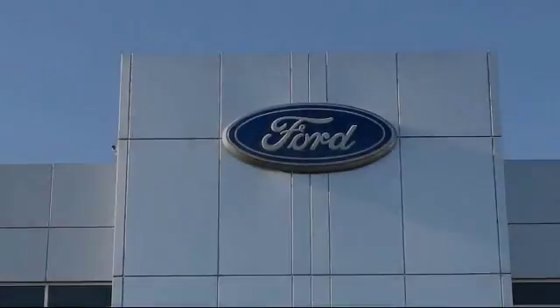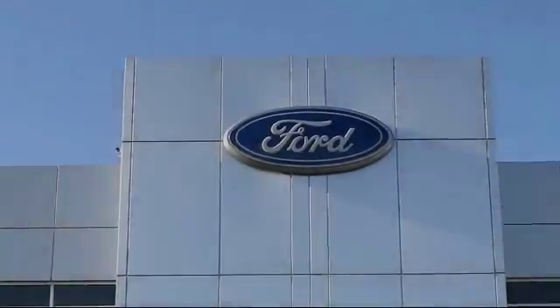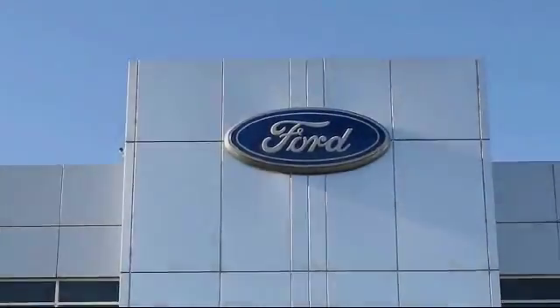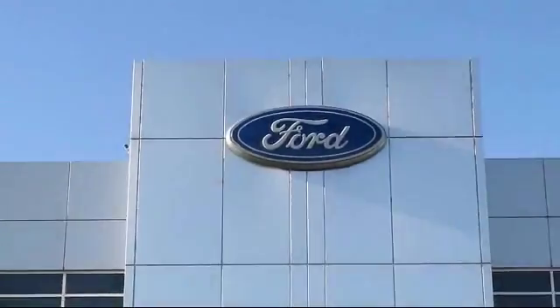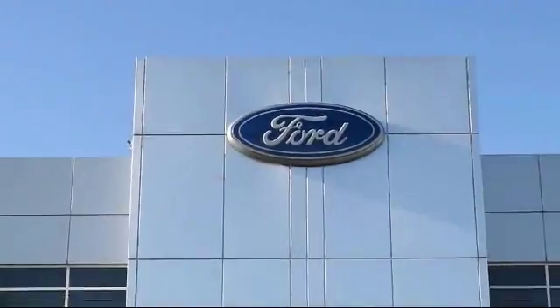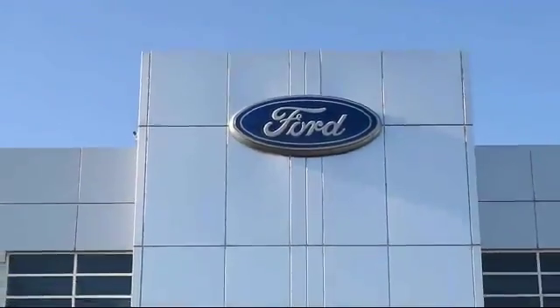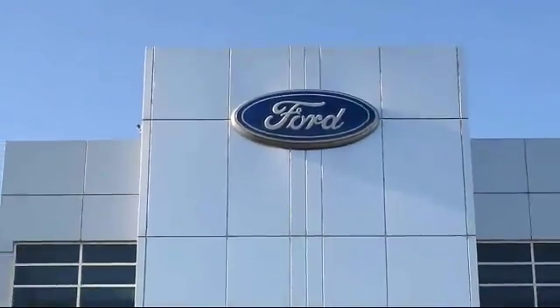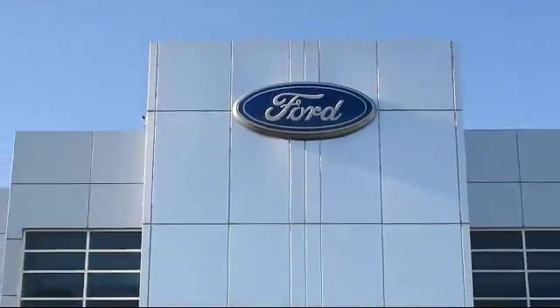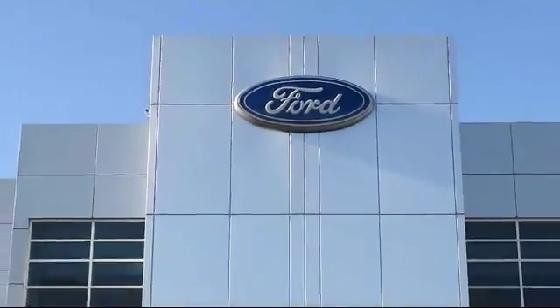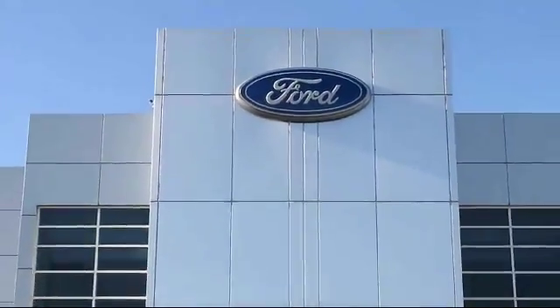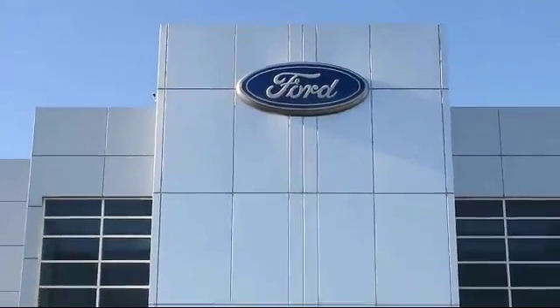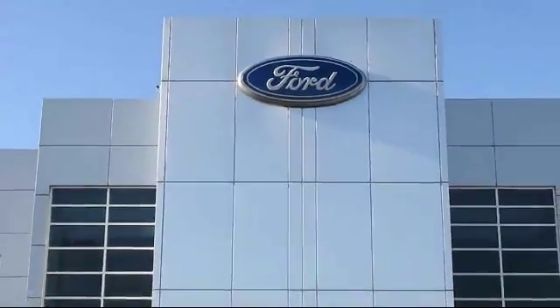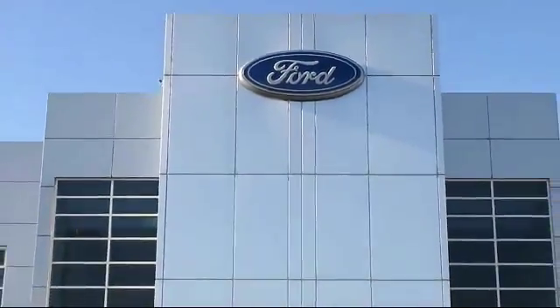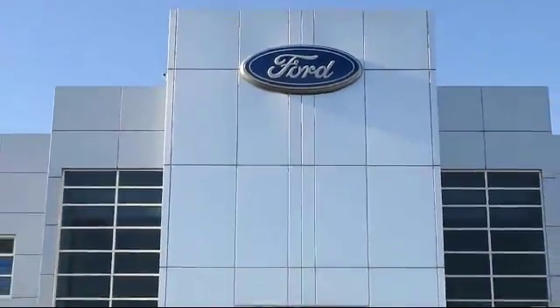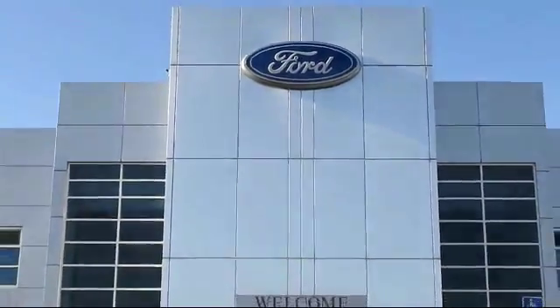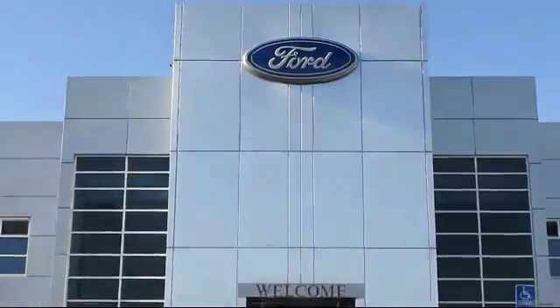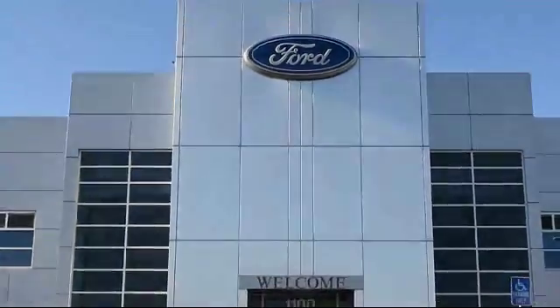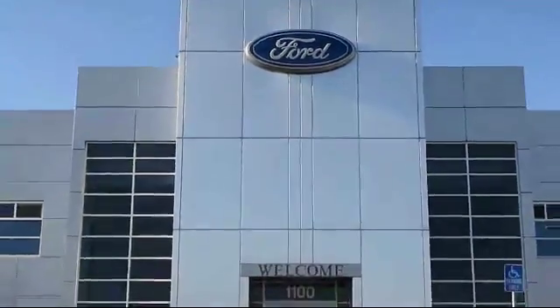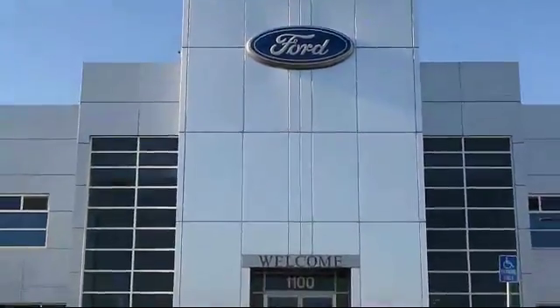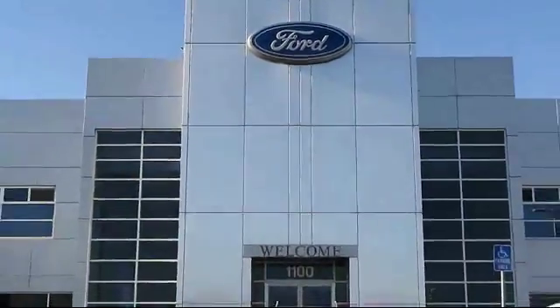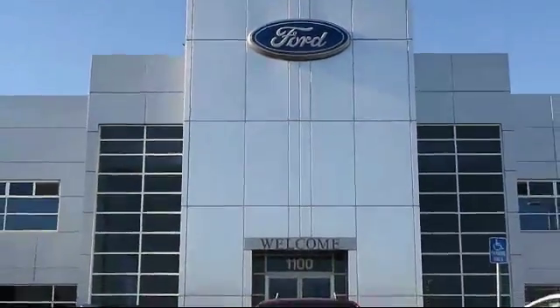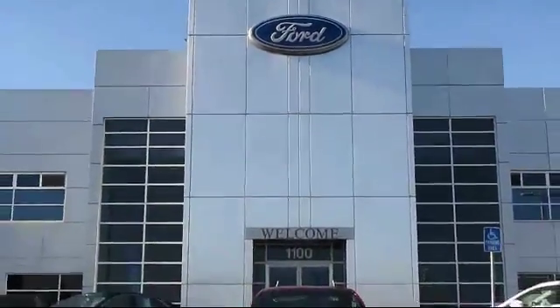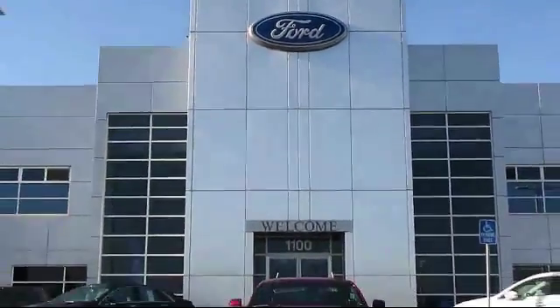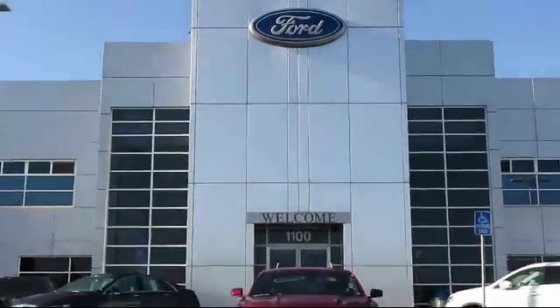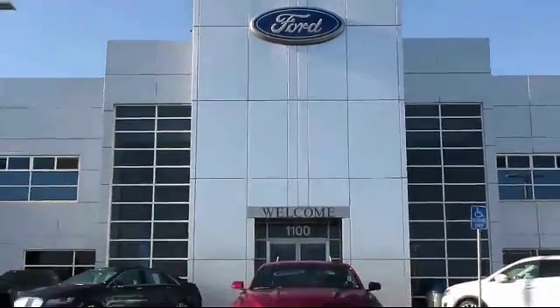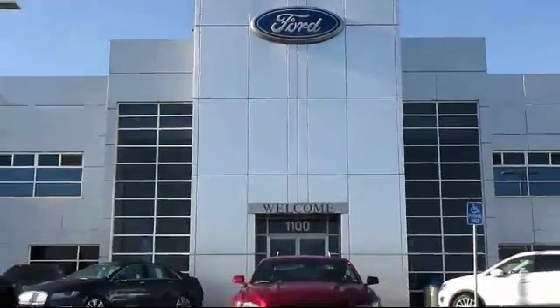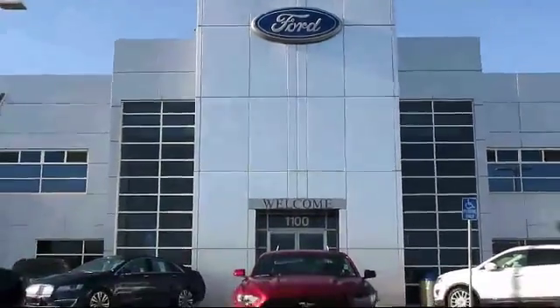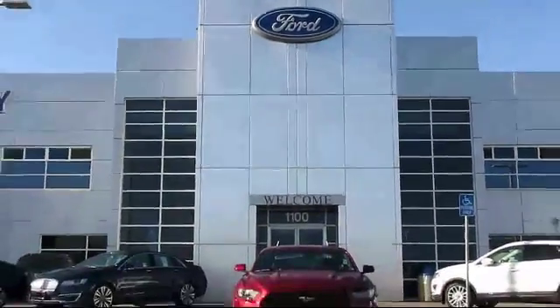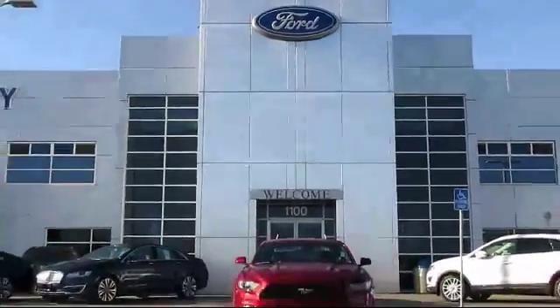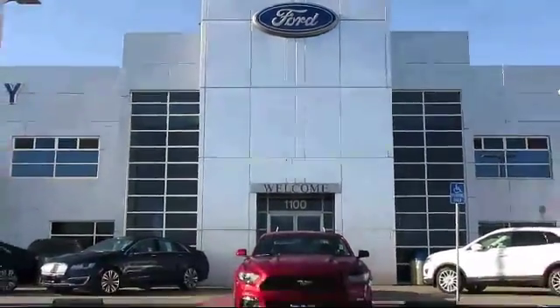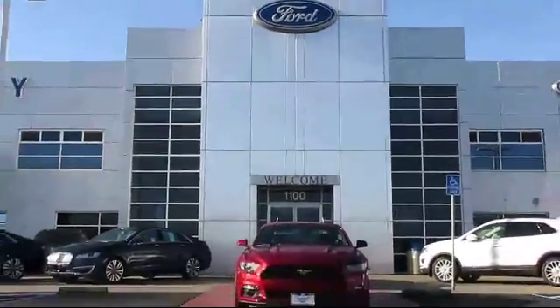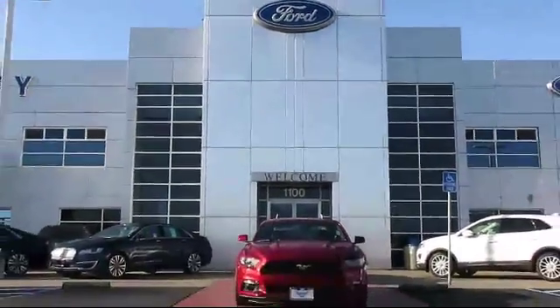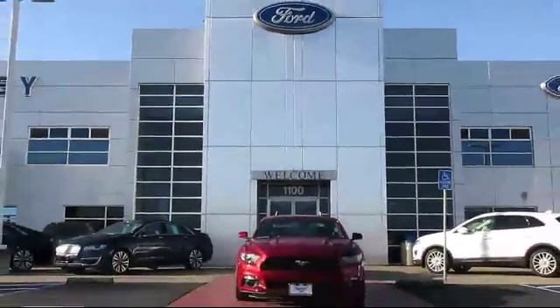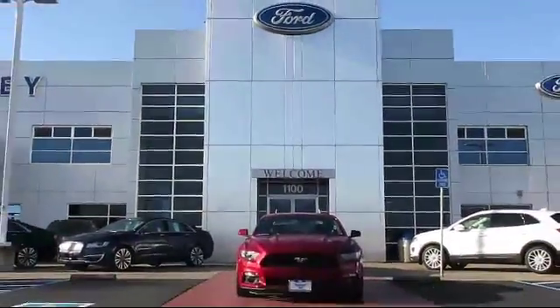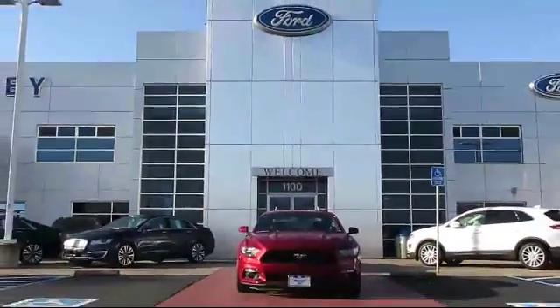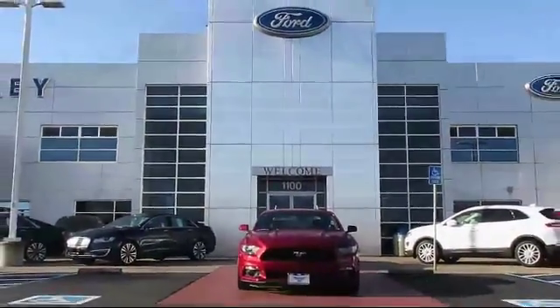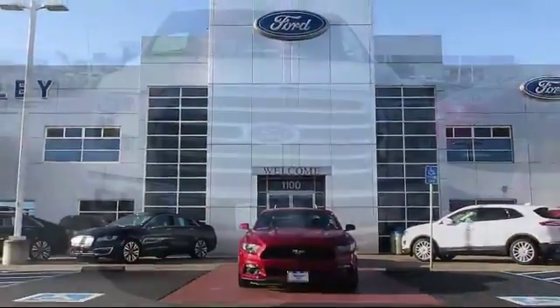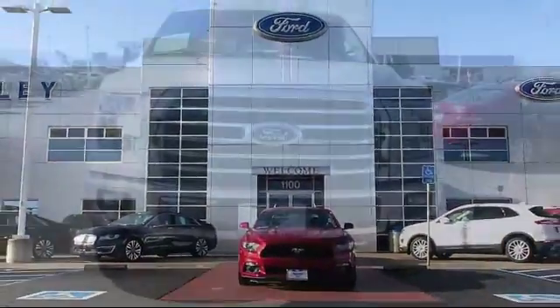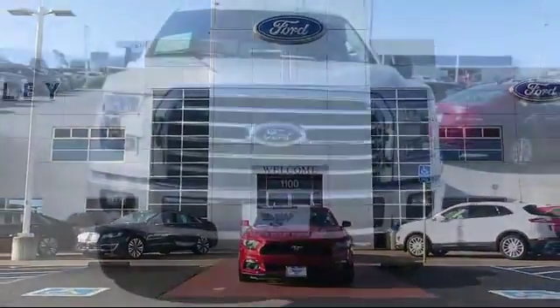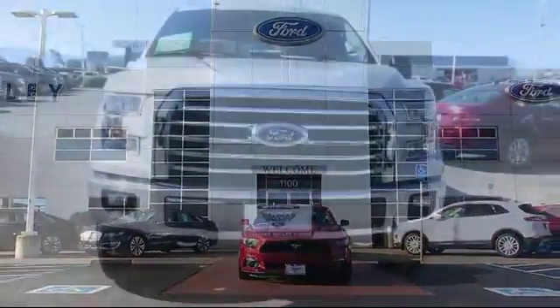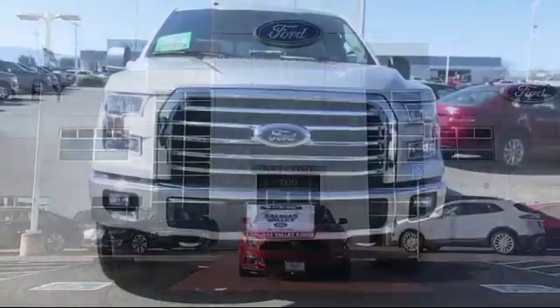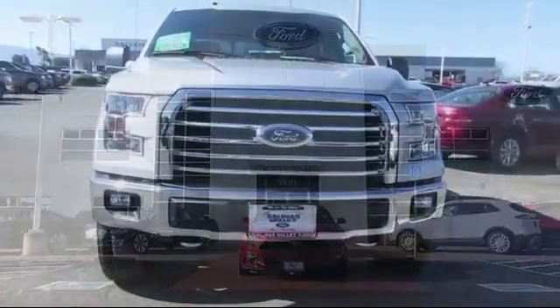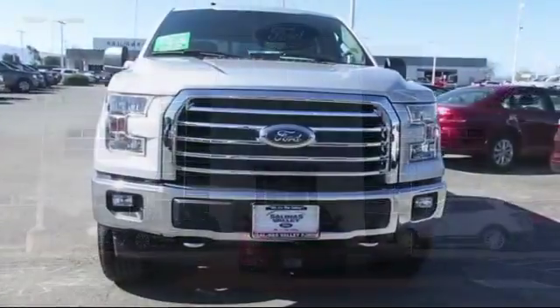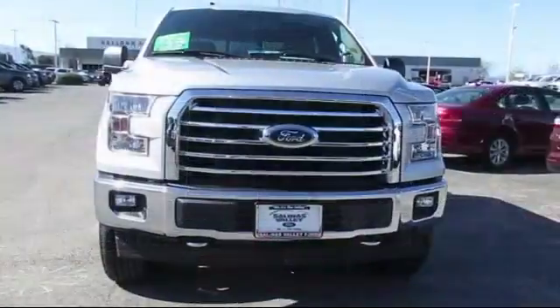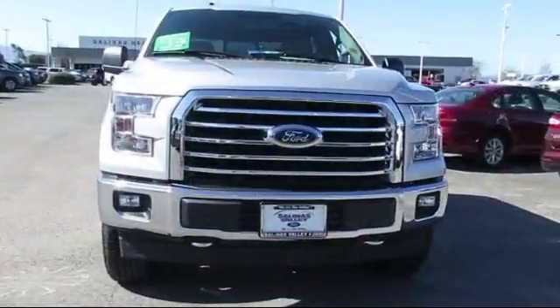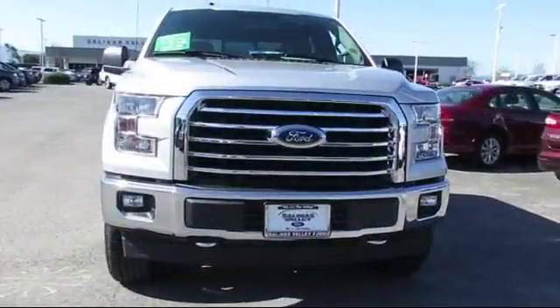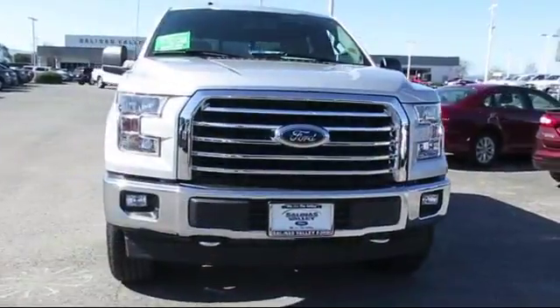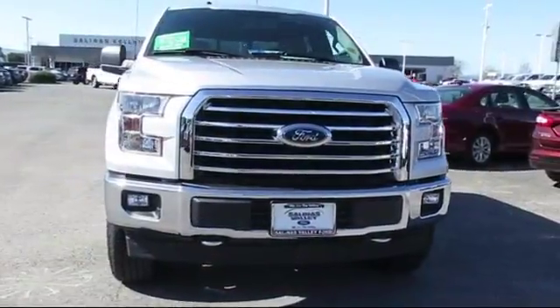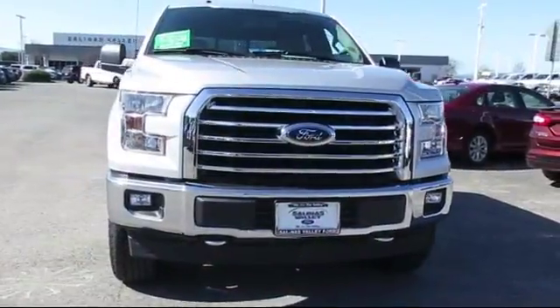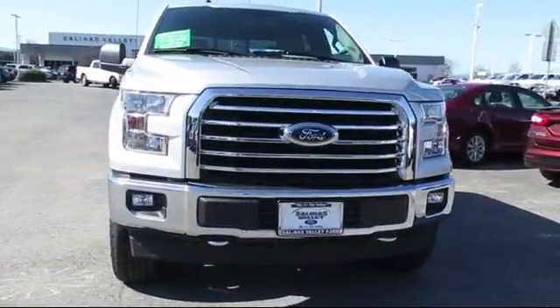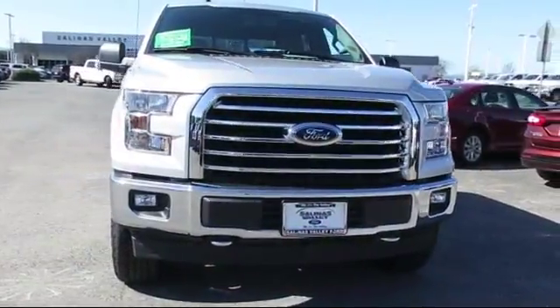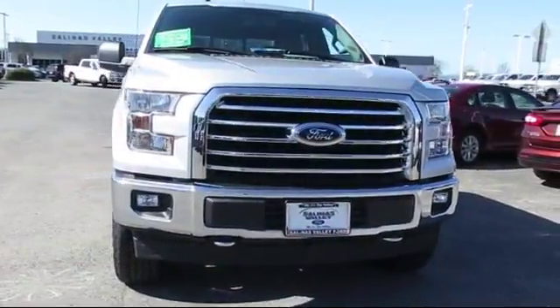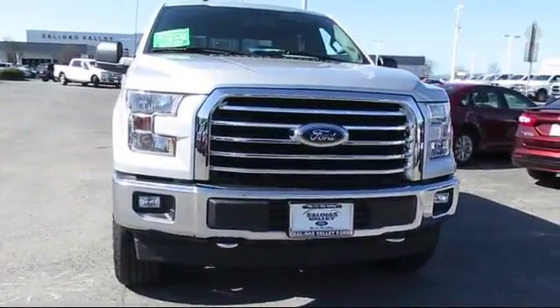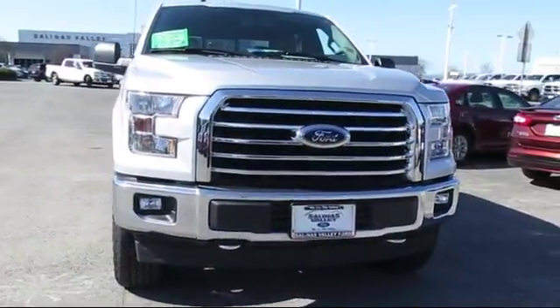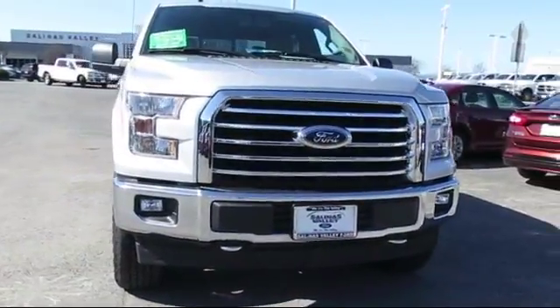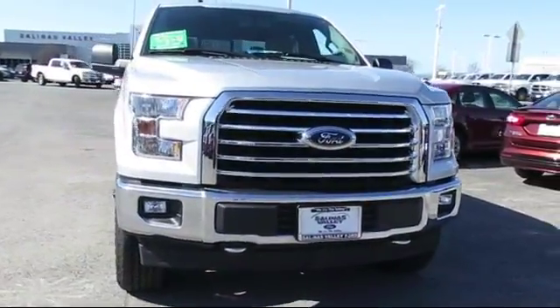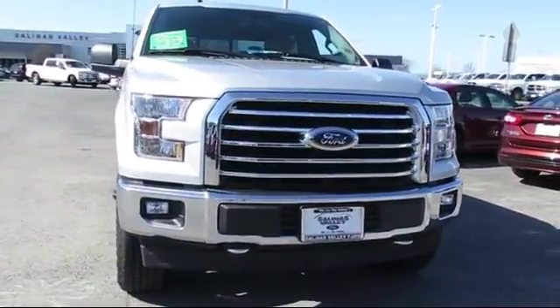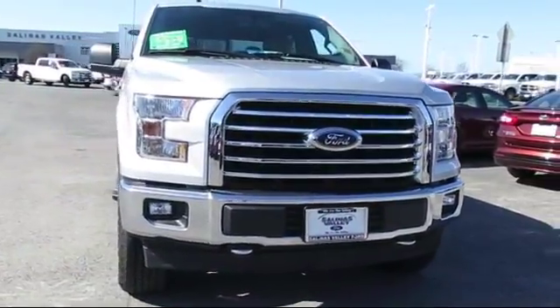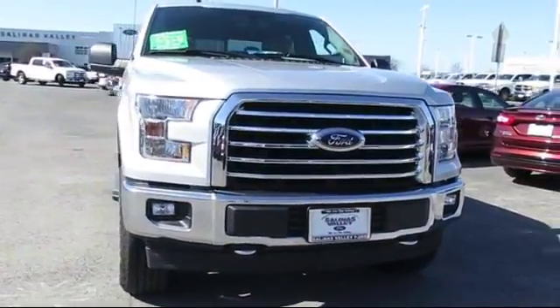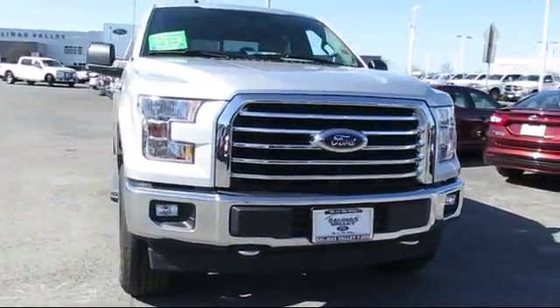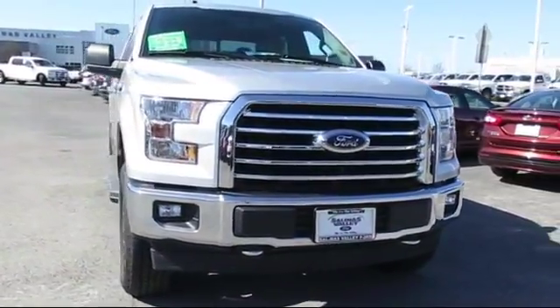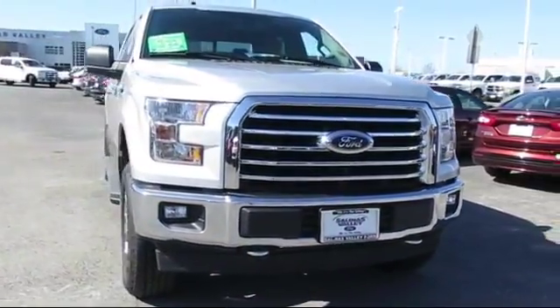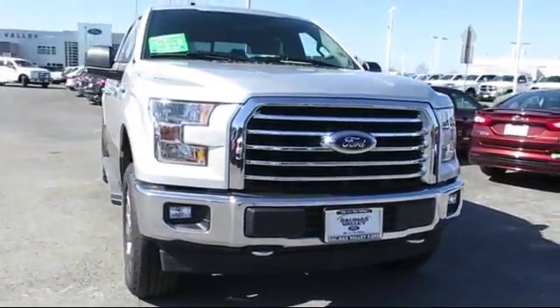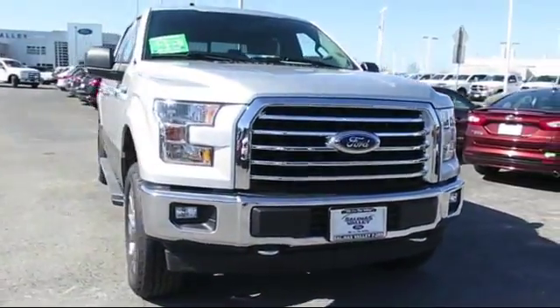Welcome to Salinas Valley Ford, the Central Coast's premier Ford dealer, and here's a look at another one of our pre-owned vehicles from our great selection.